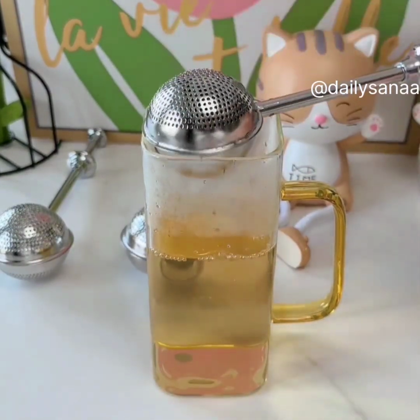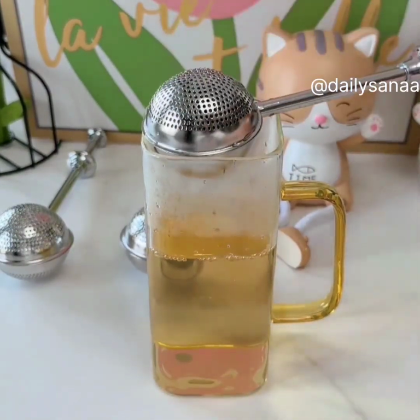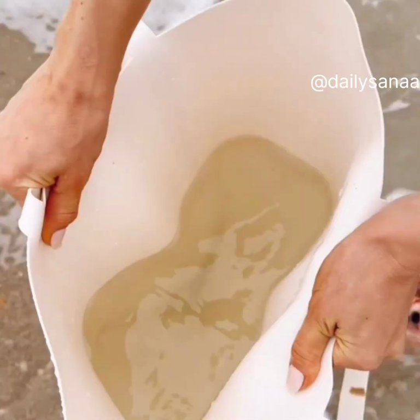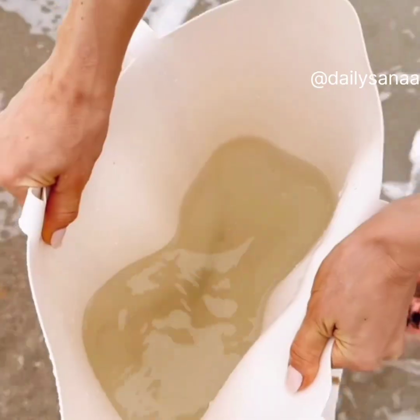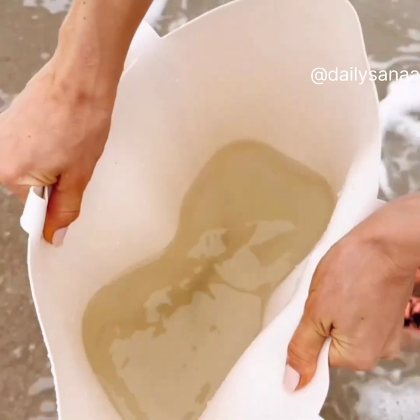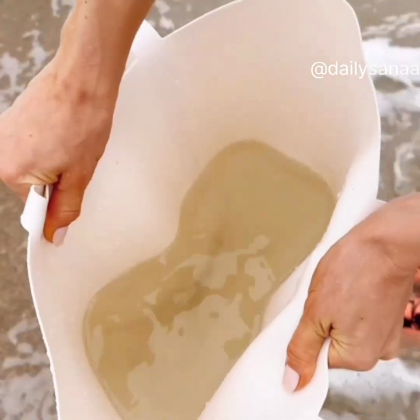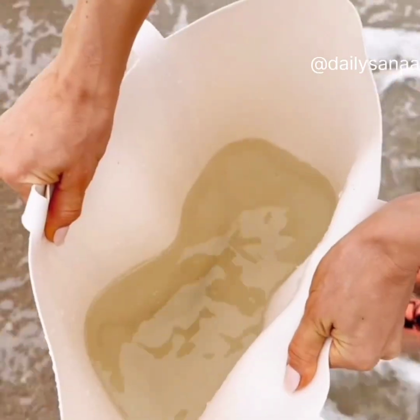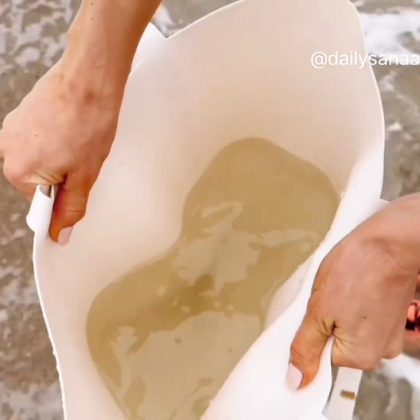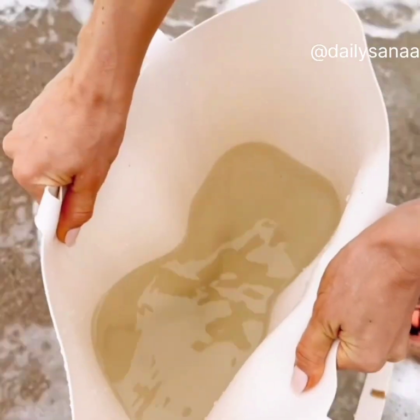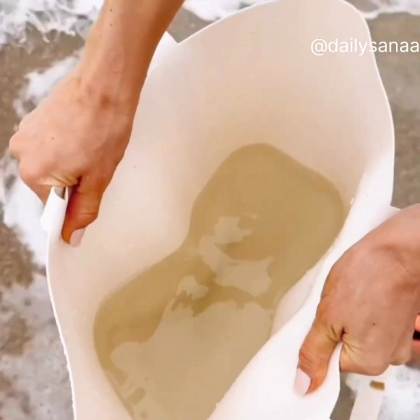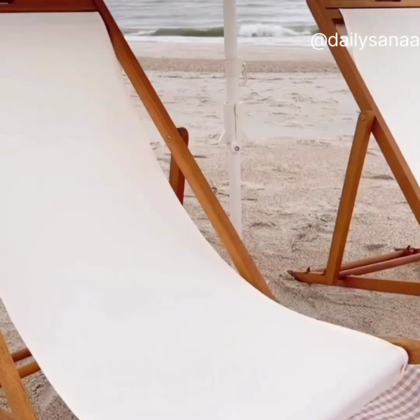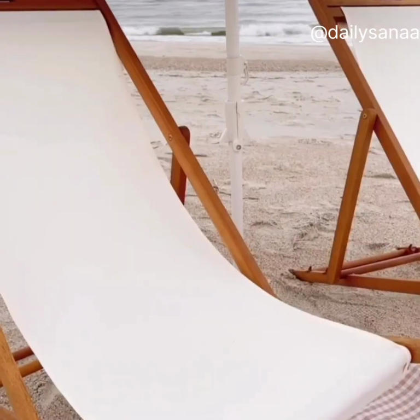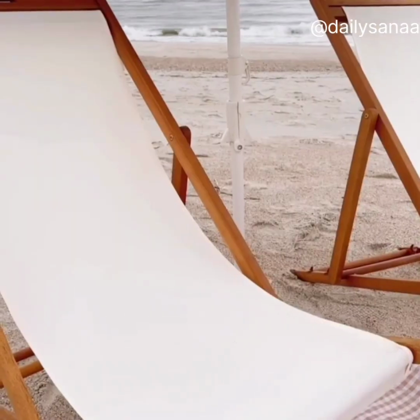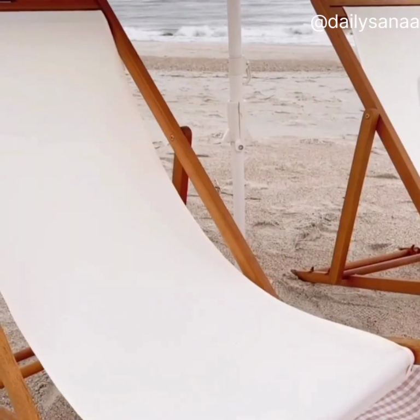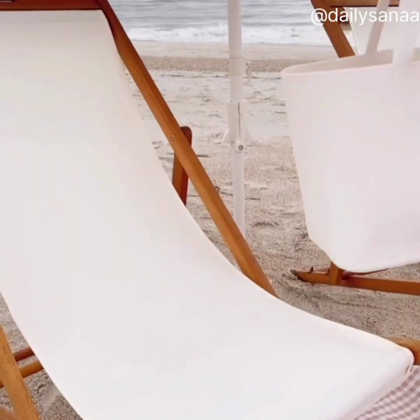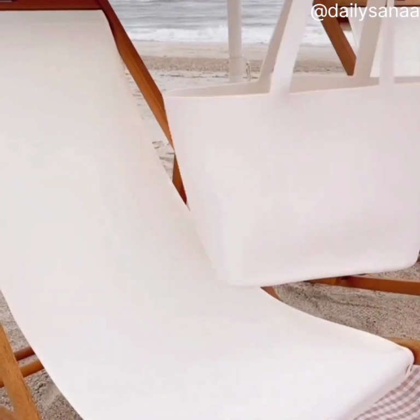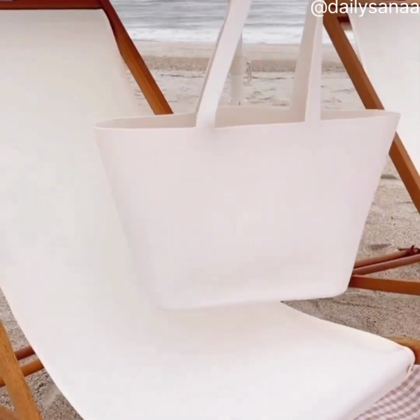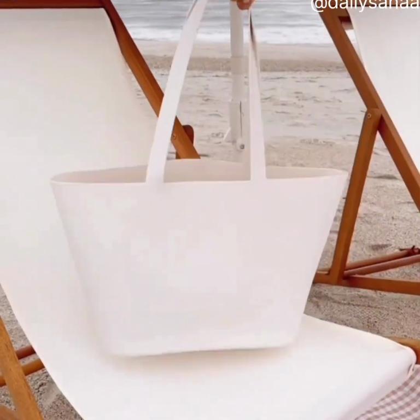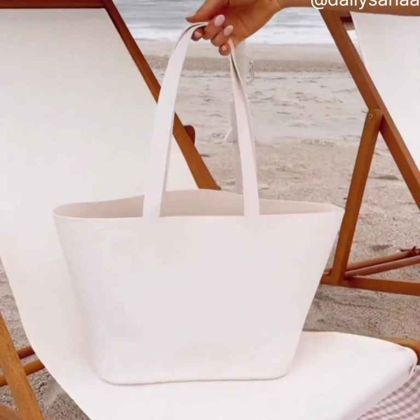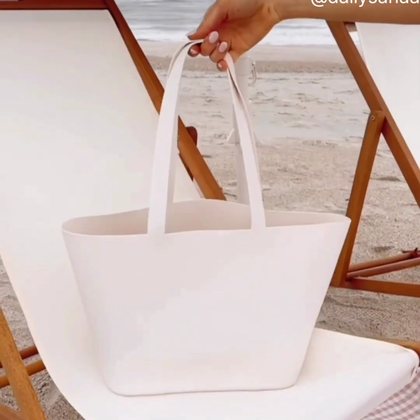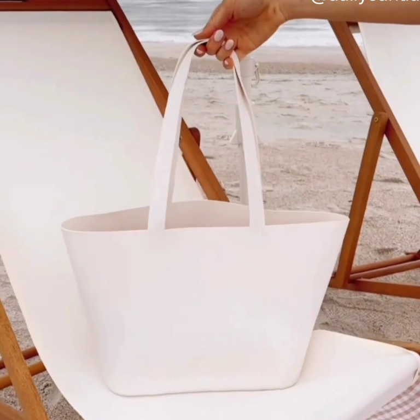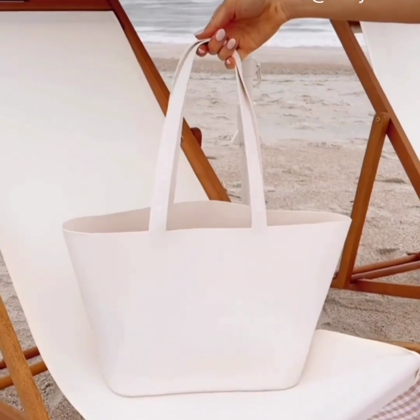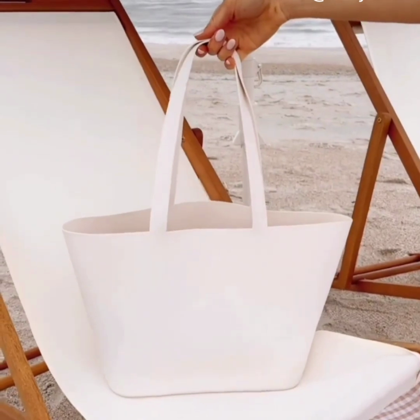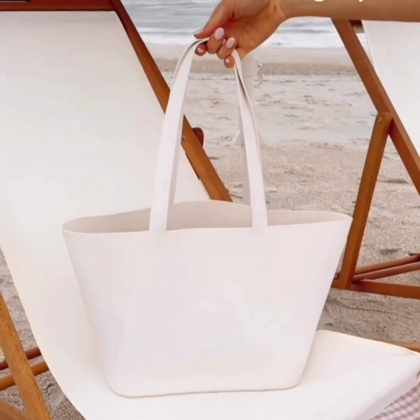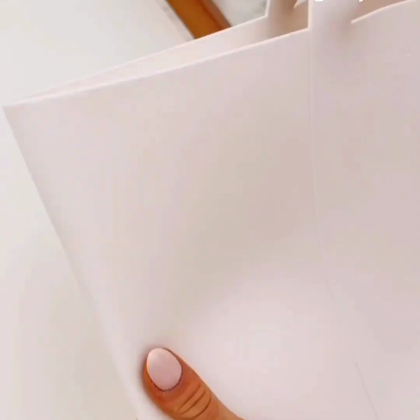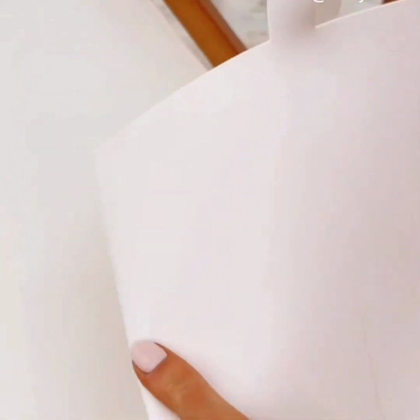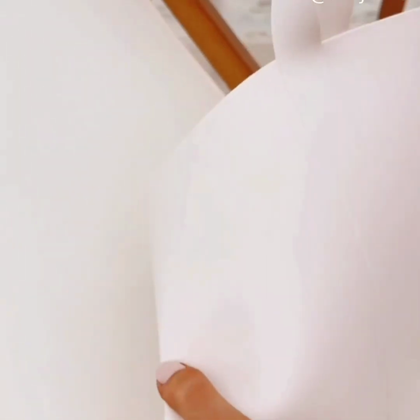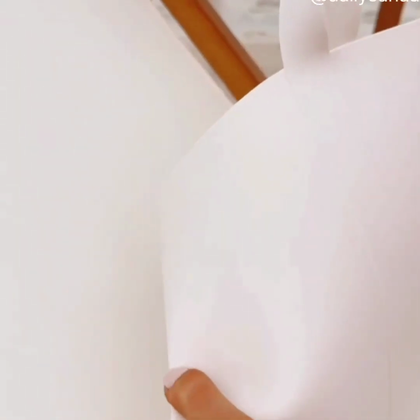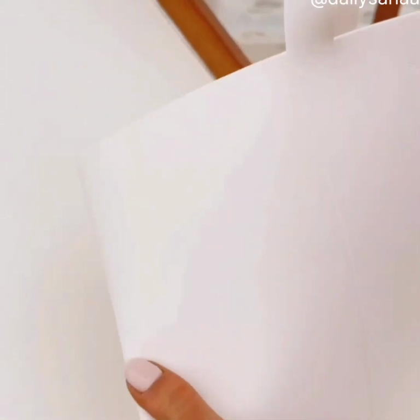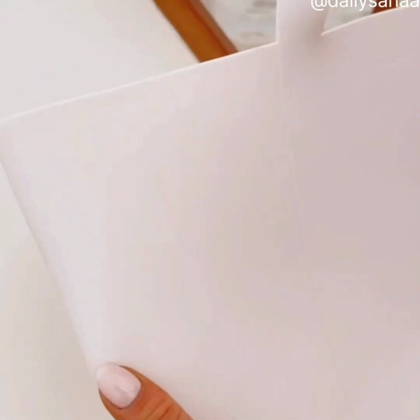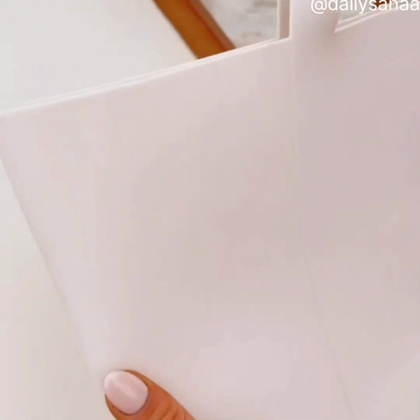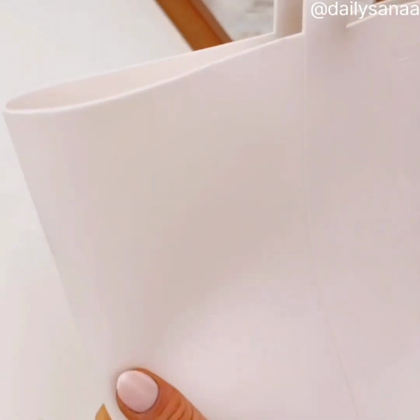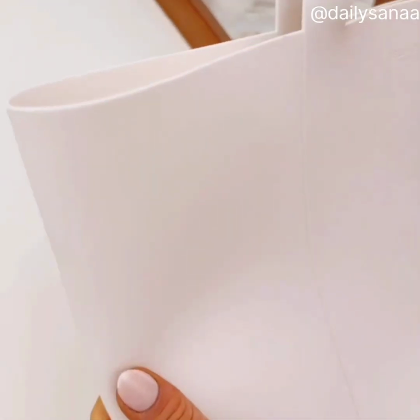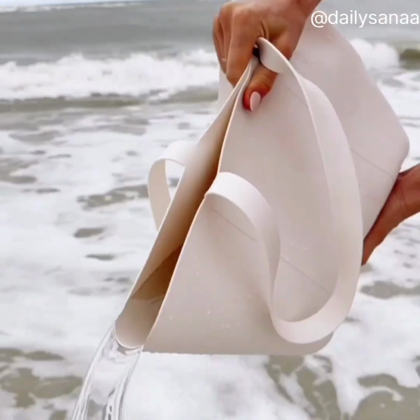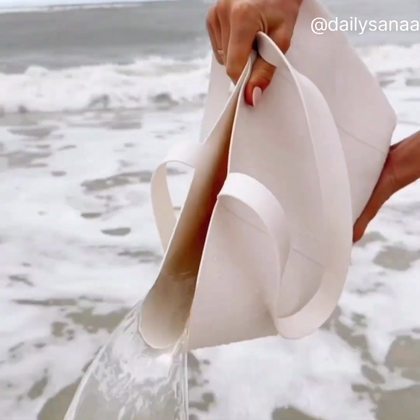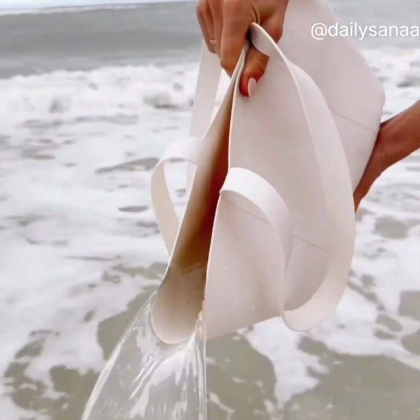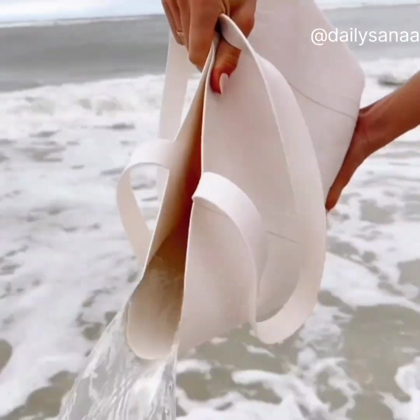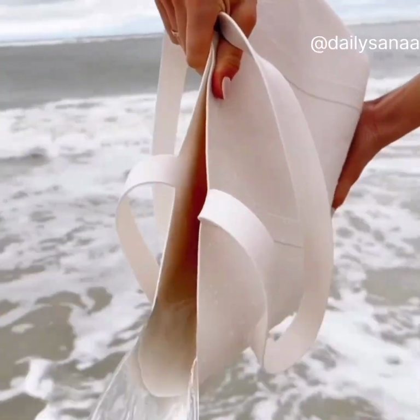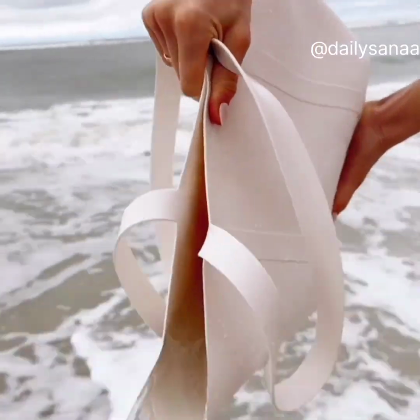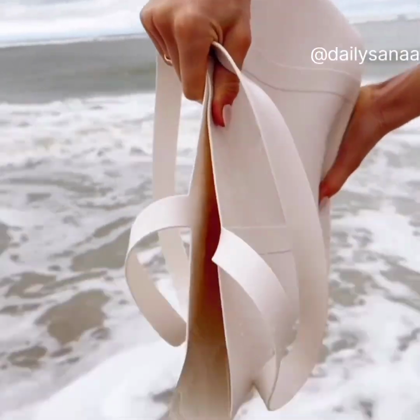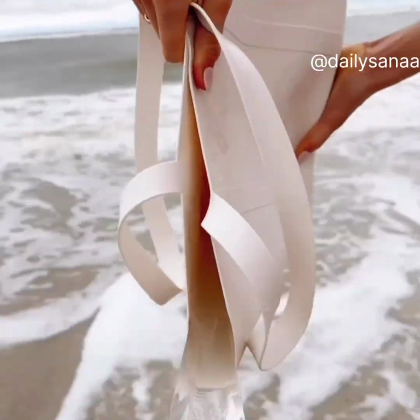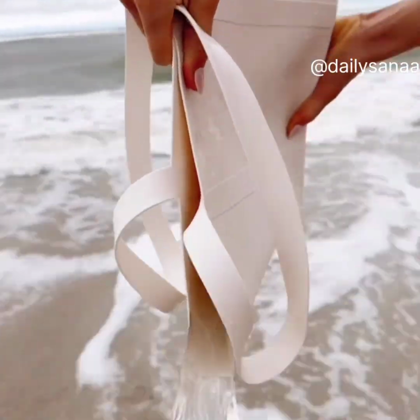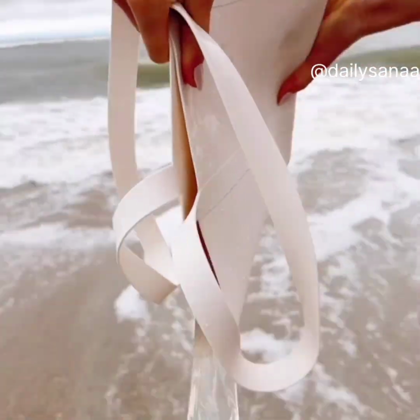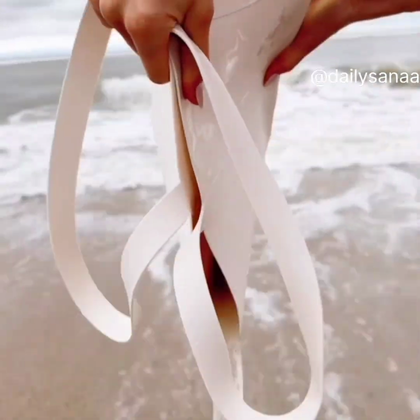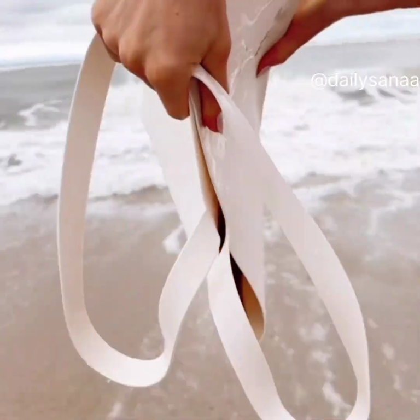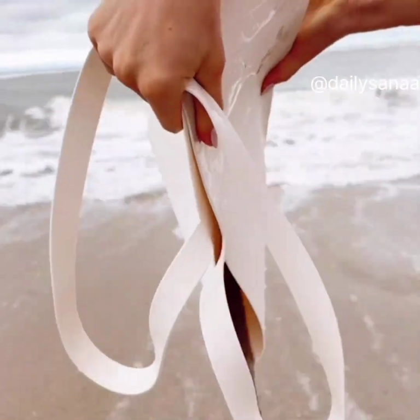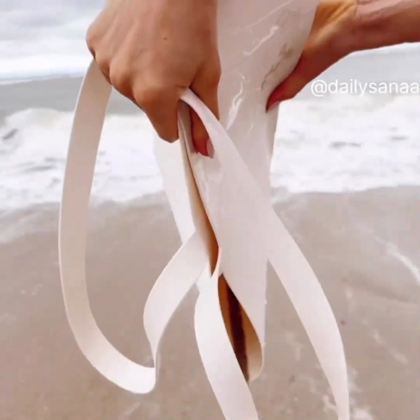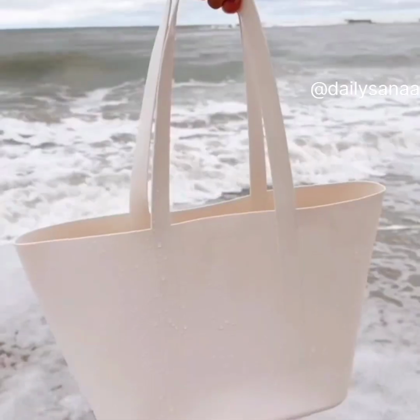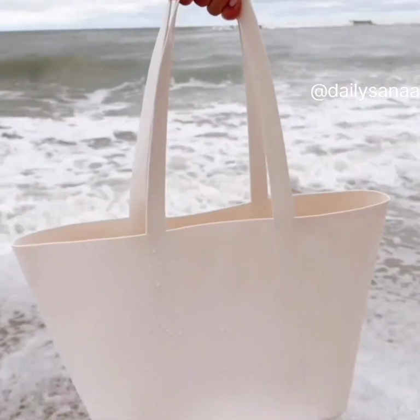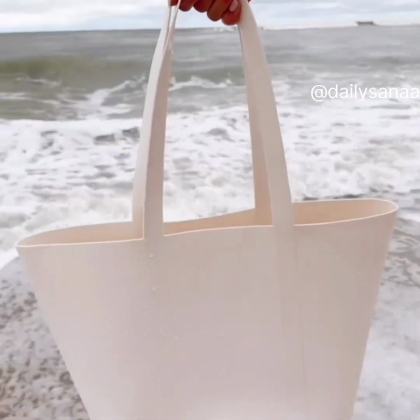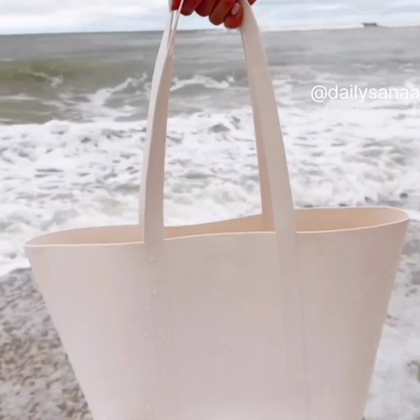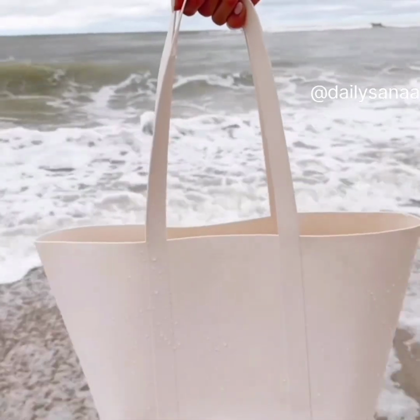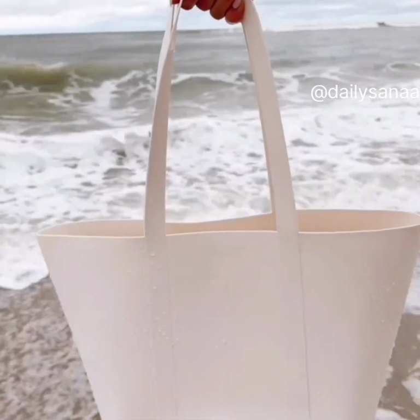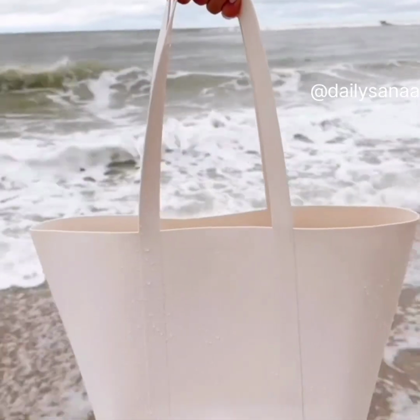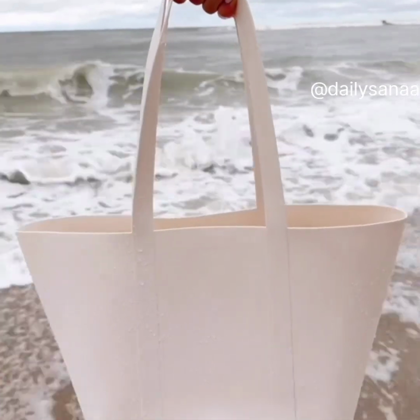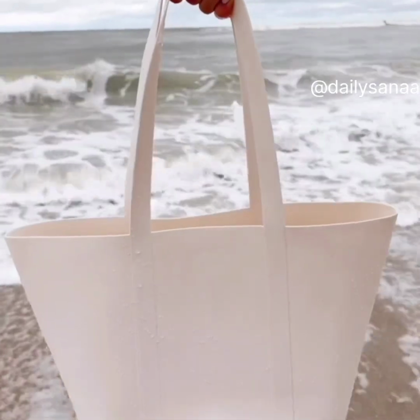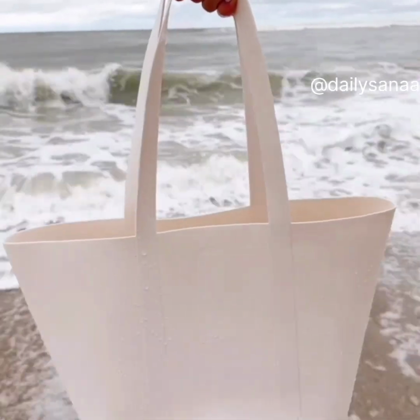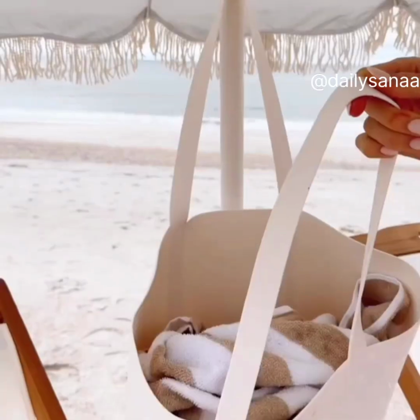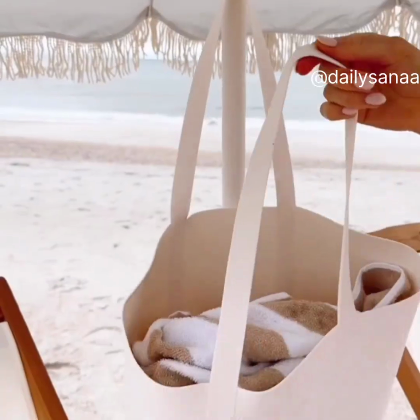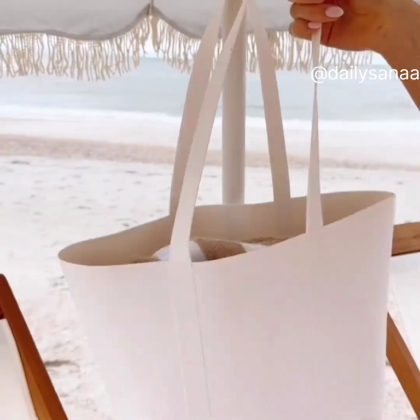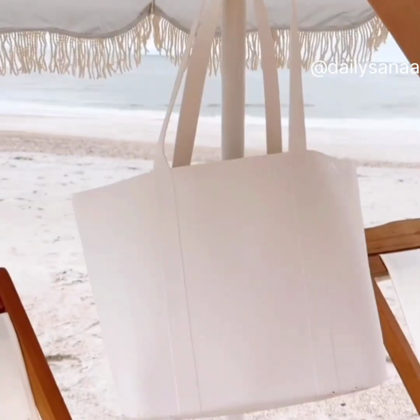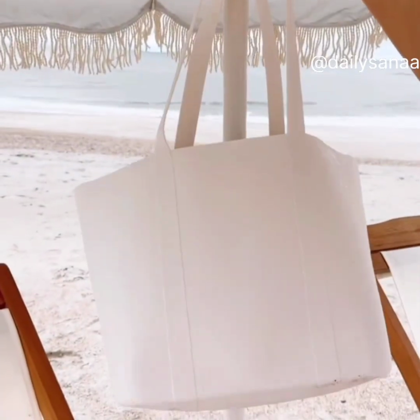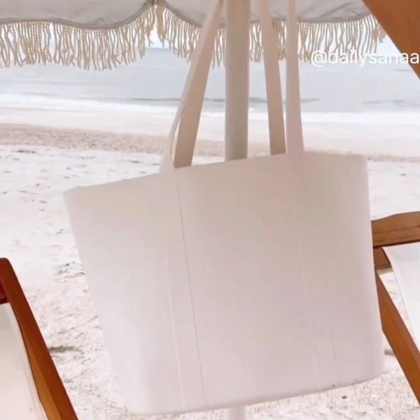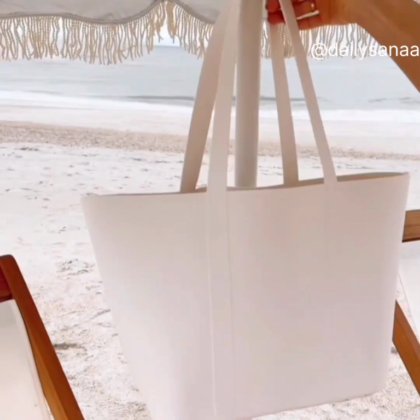This waterproof, sandproof tote bag is made of silicone to withstand all of the summer elements, but stylish enough to take with you everywhere this summer.